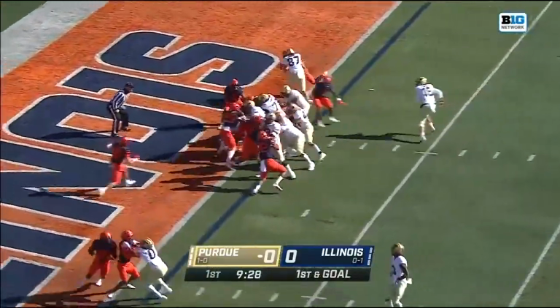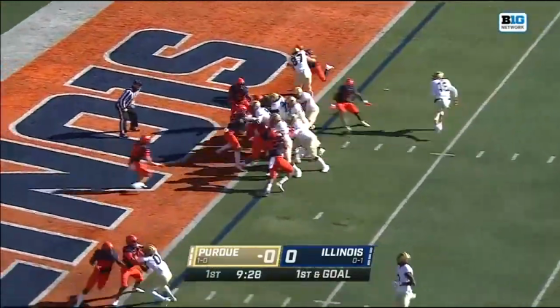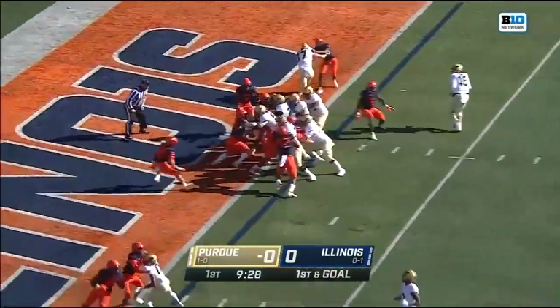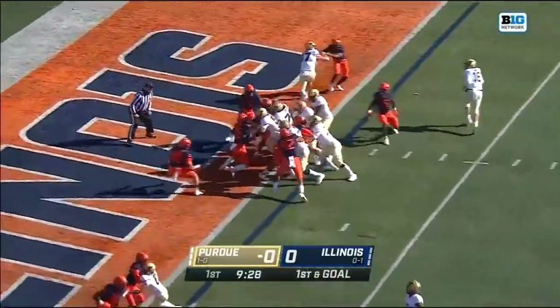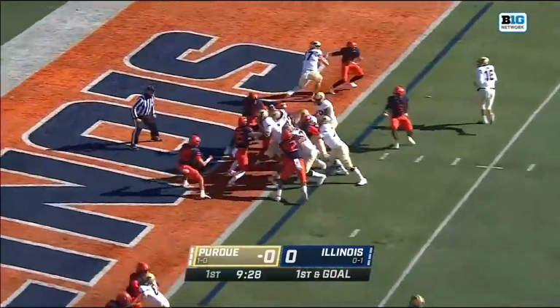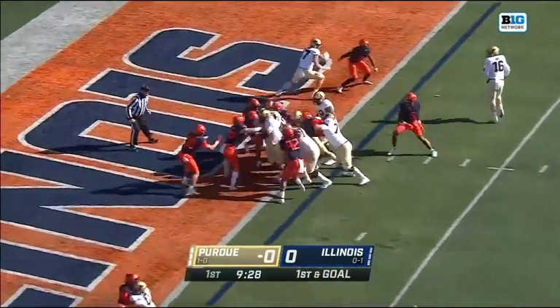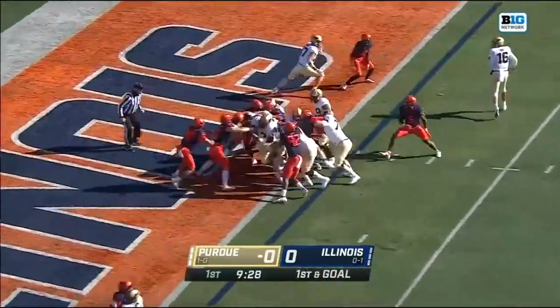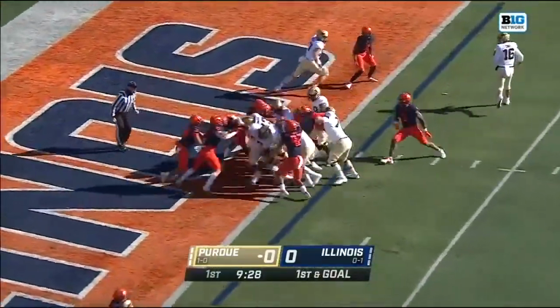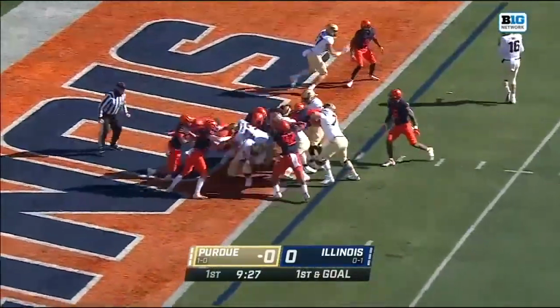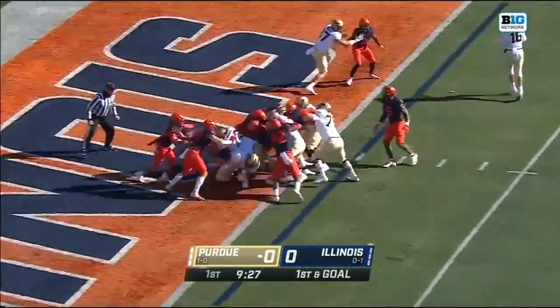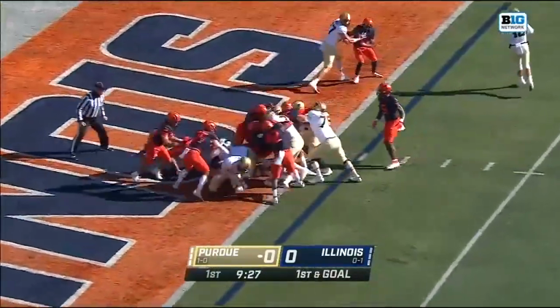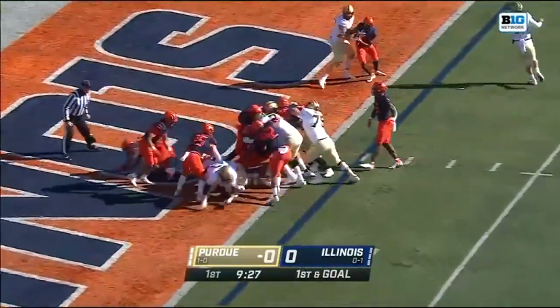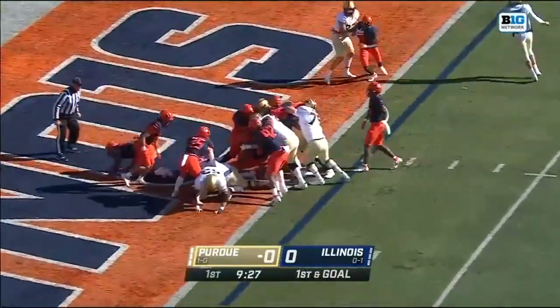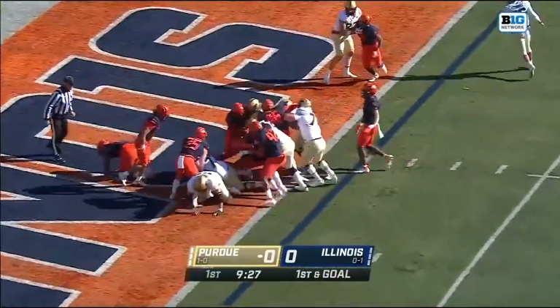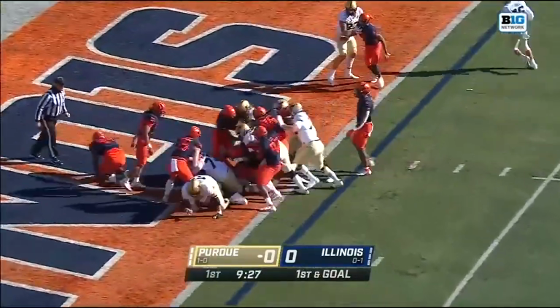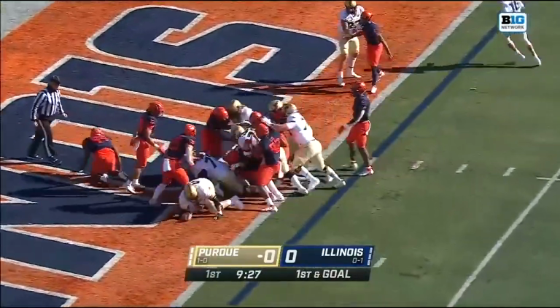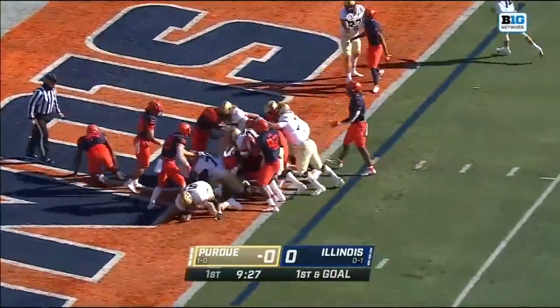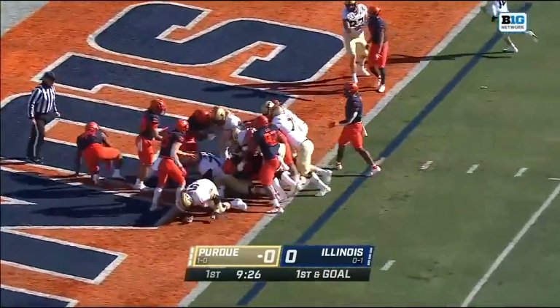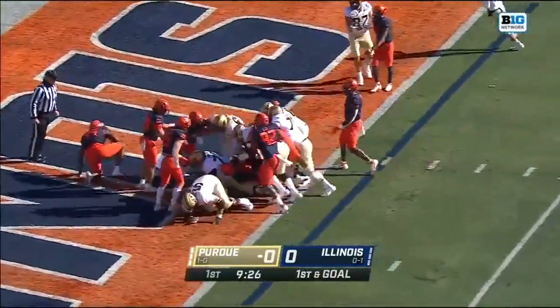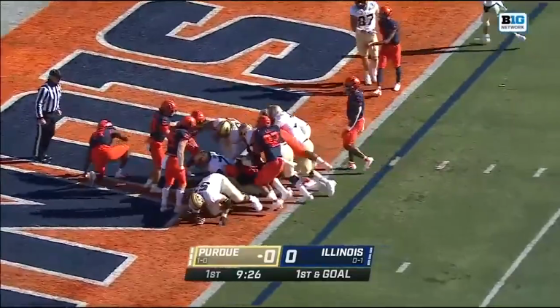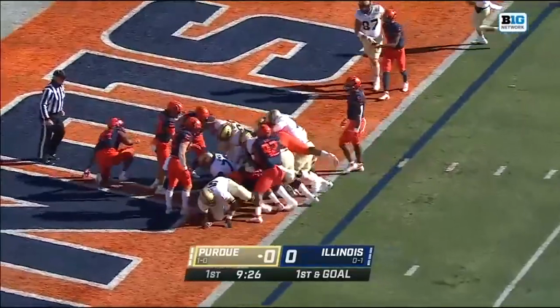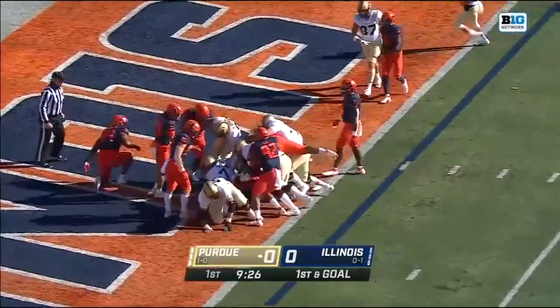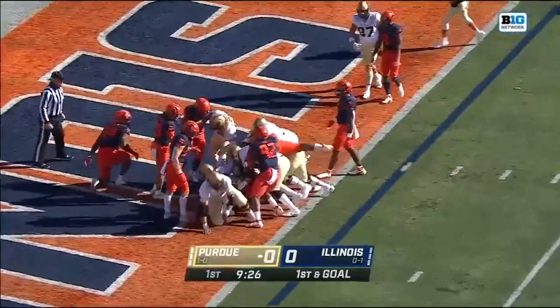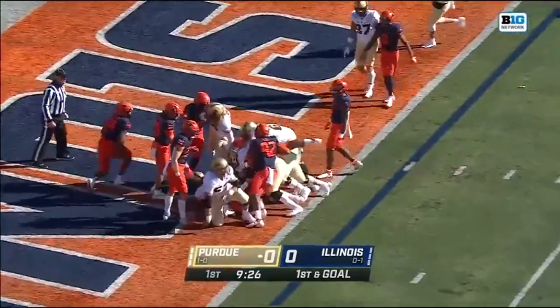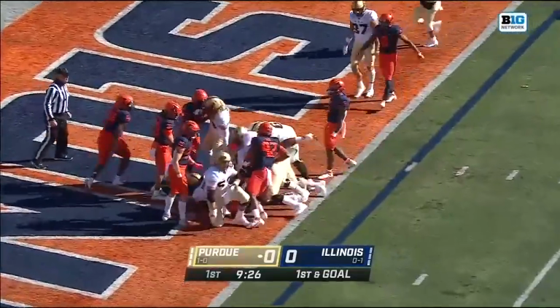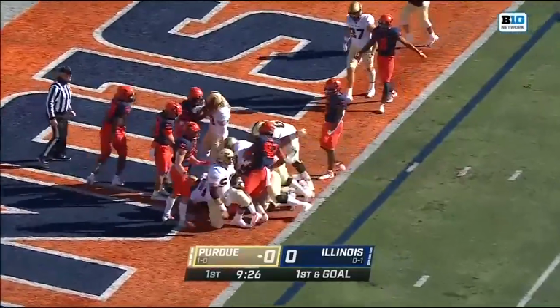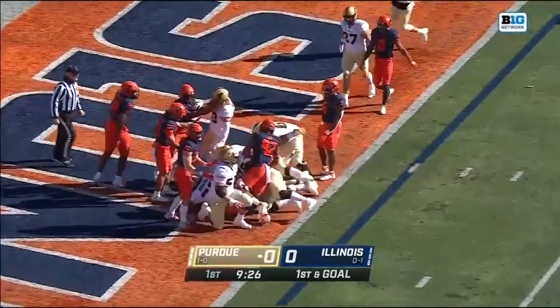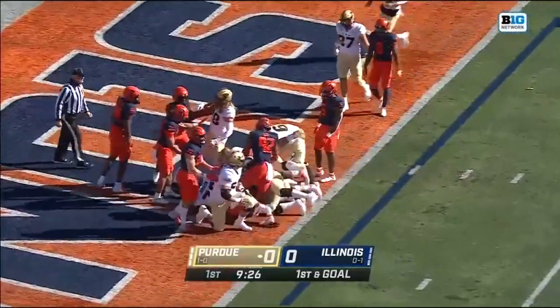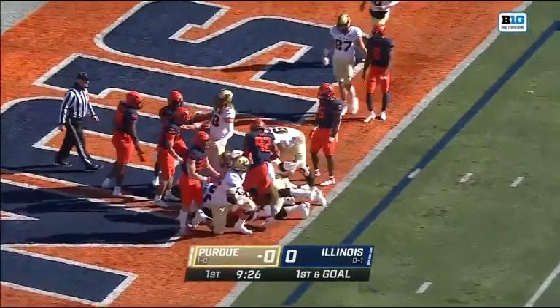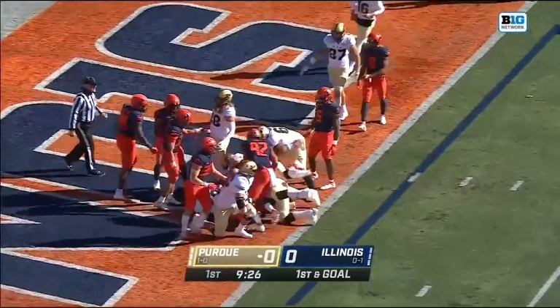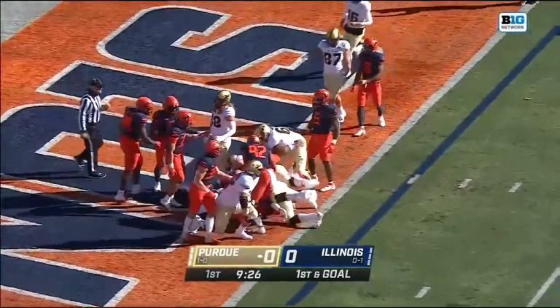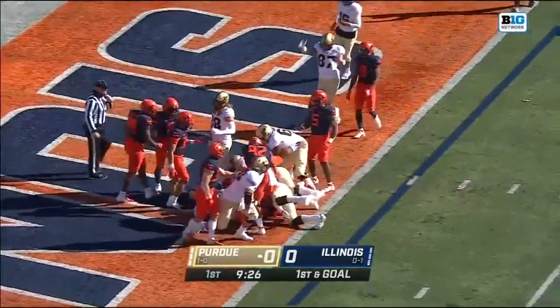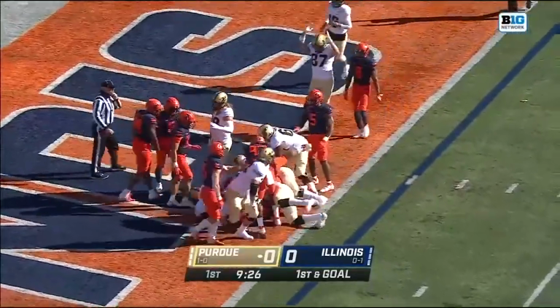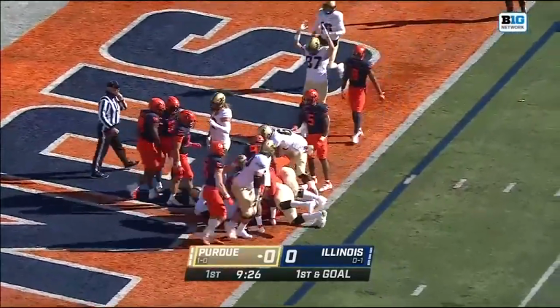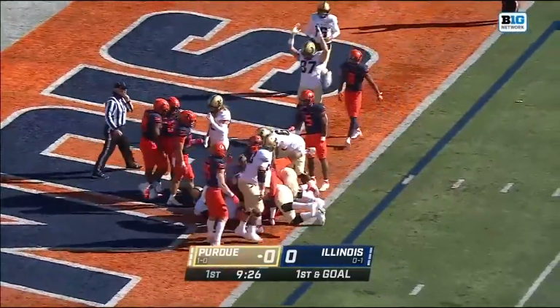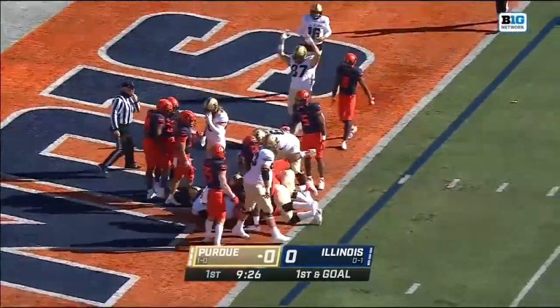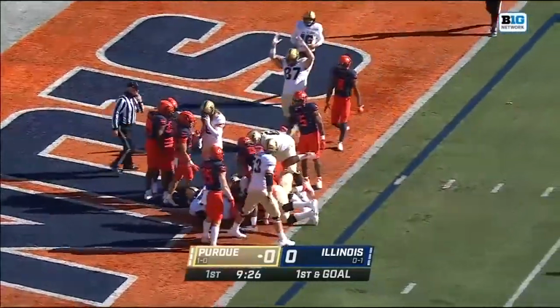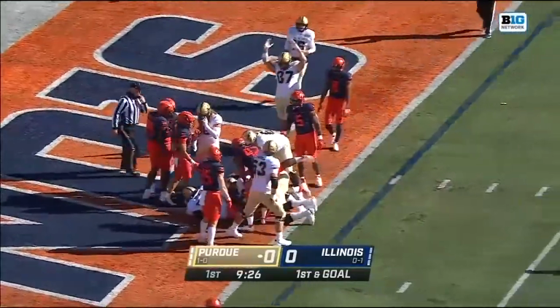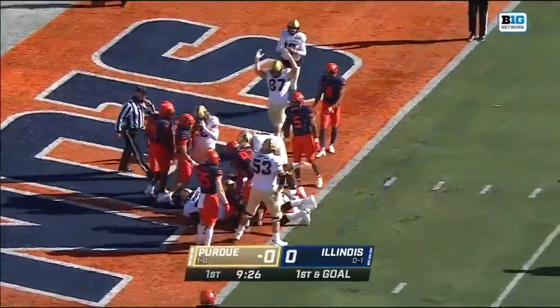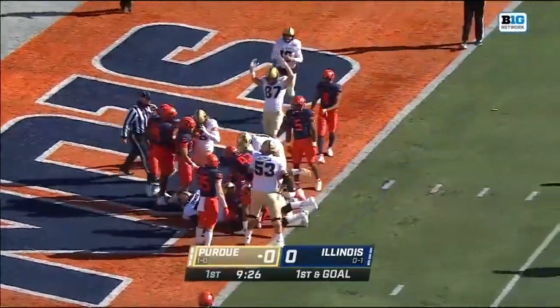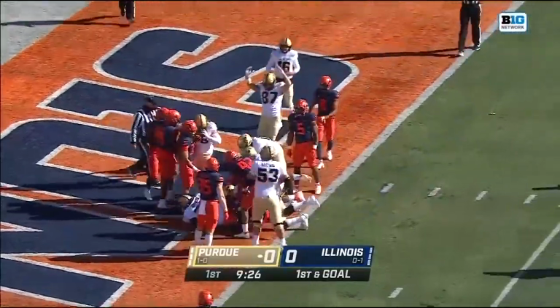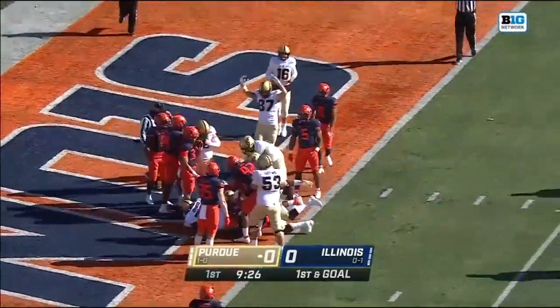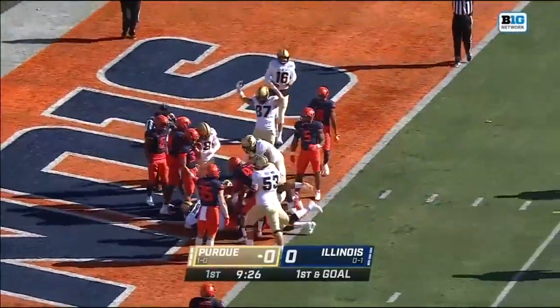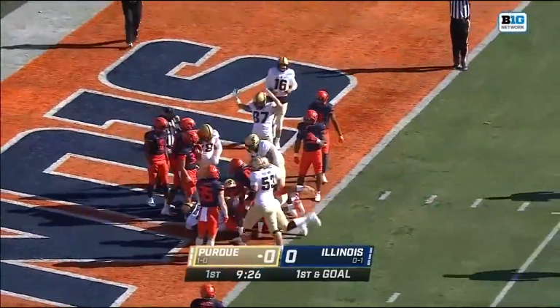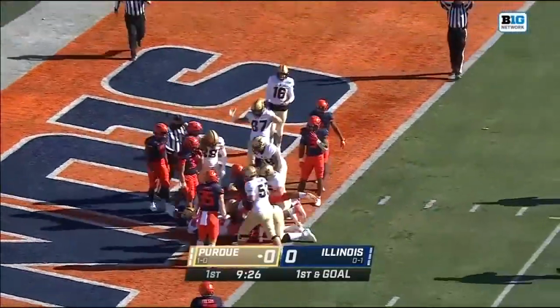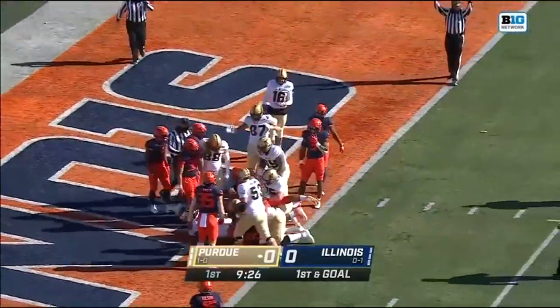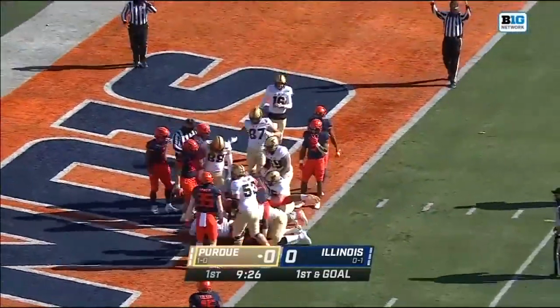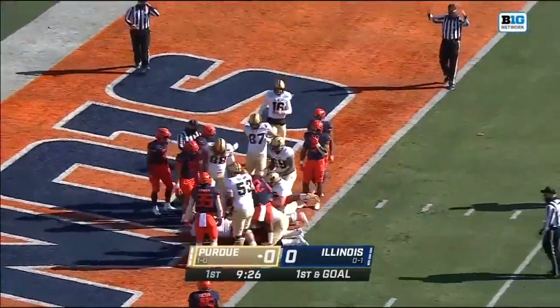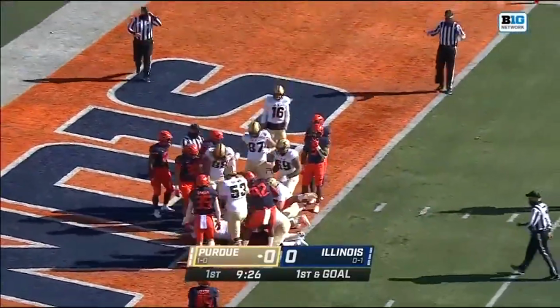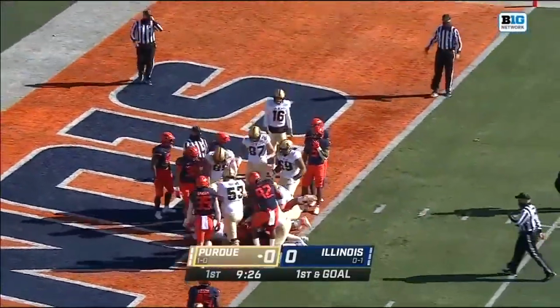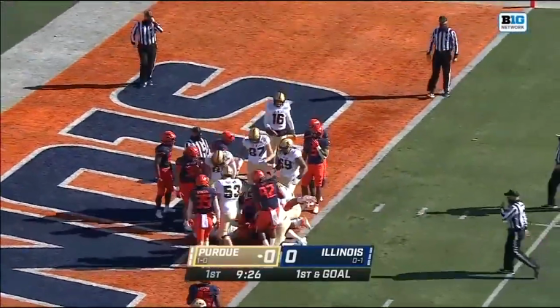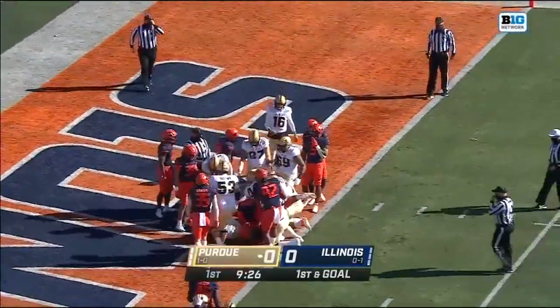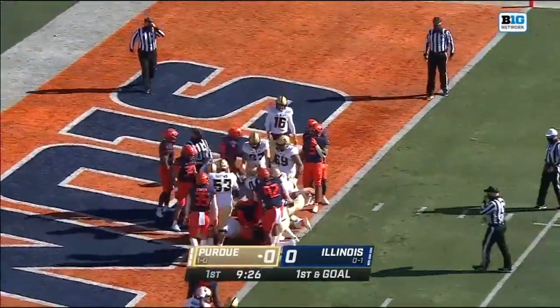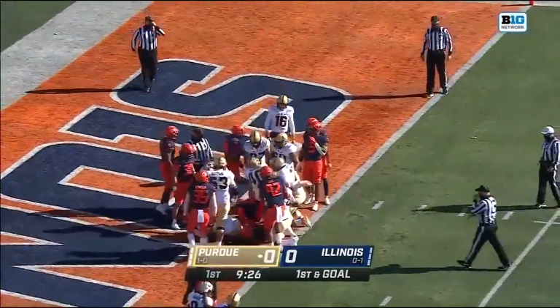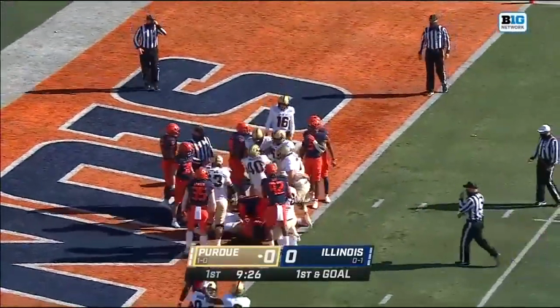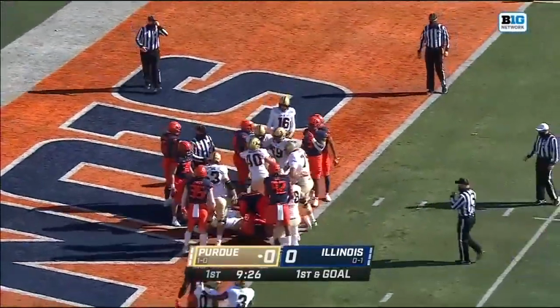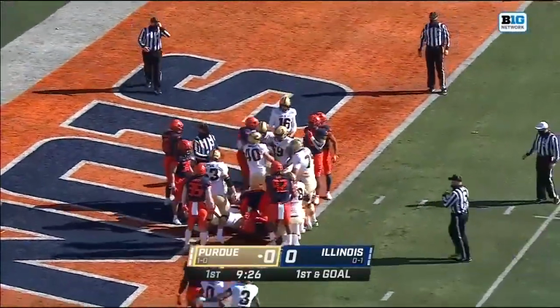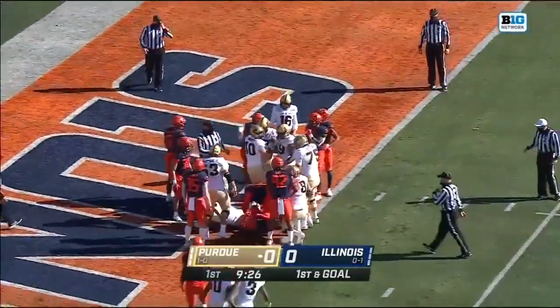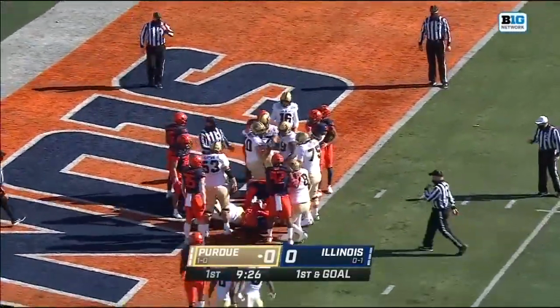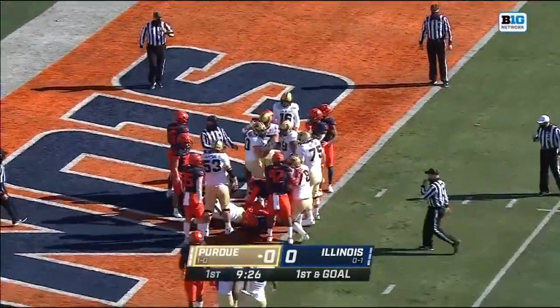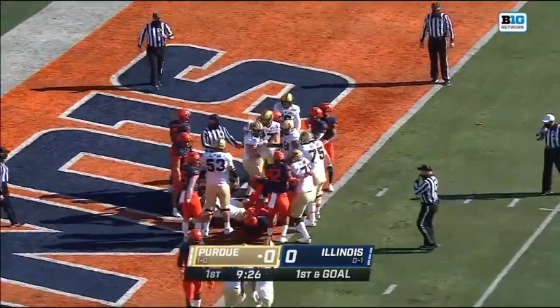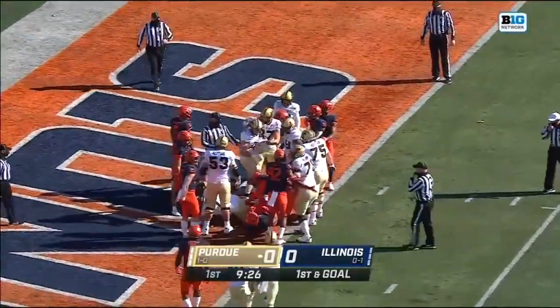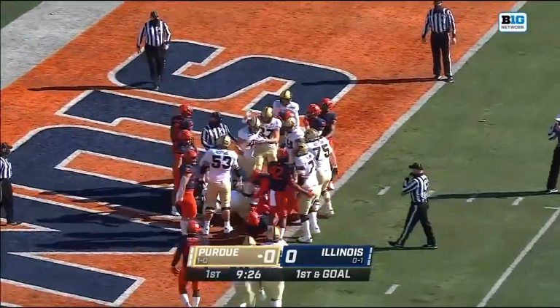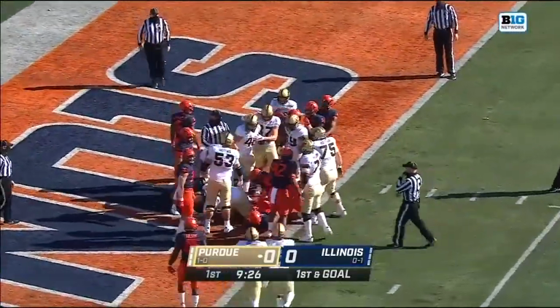Now they give it to the big back, Xander Horvath, and Horvath pushes his way in for the Purdue touchdown.